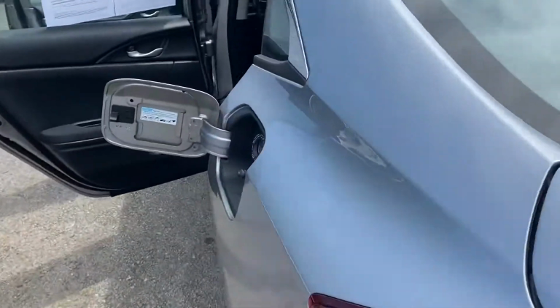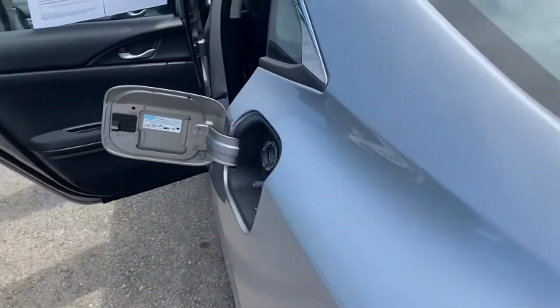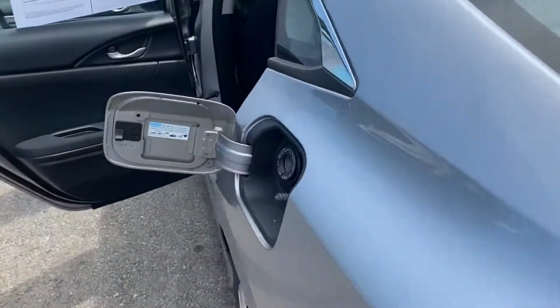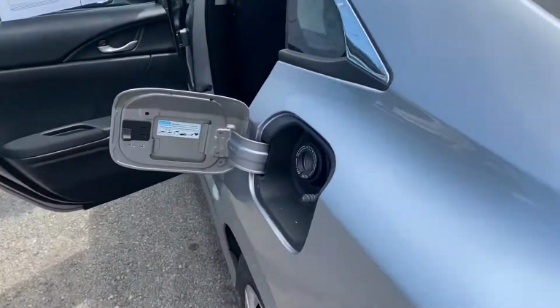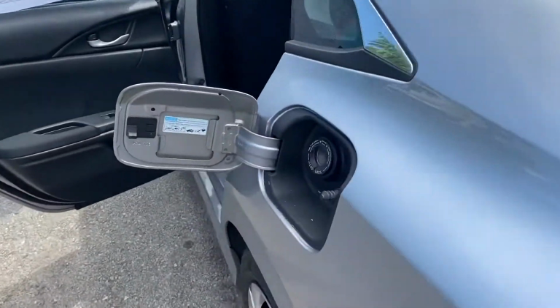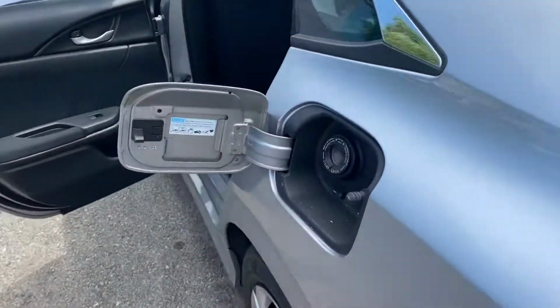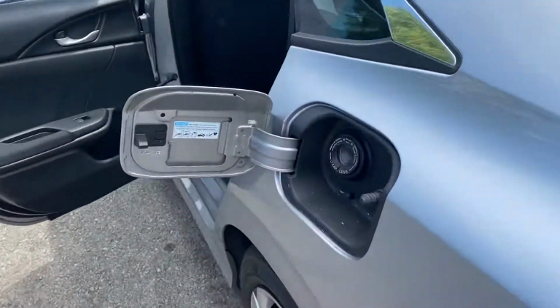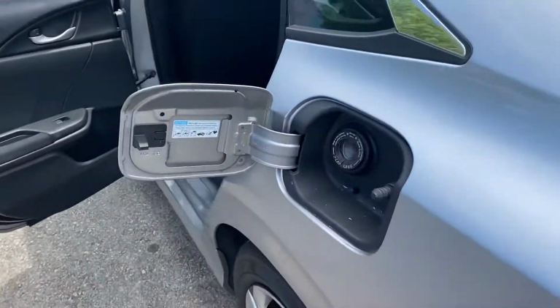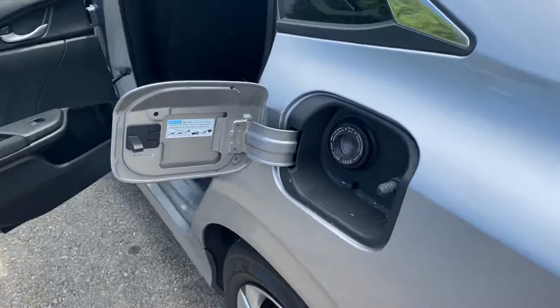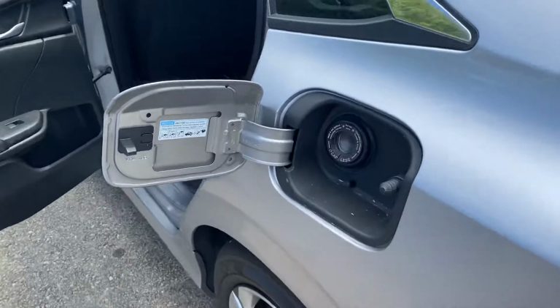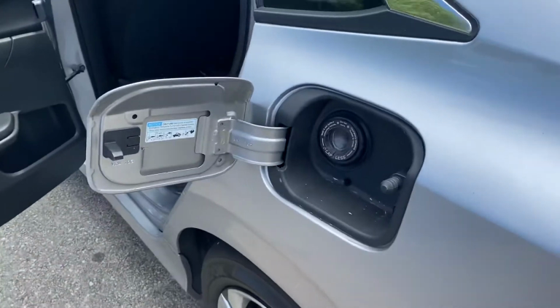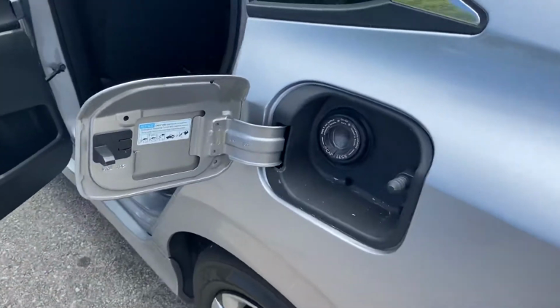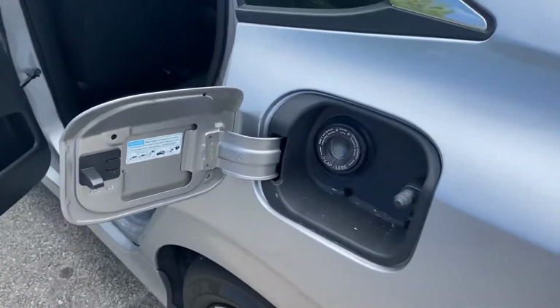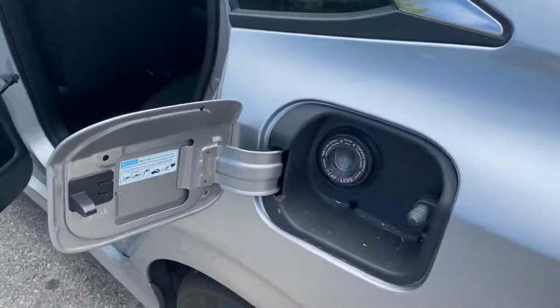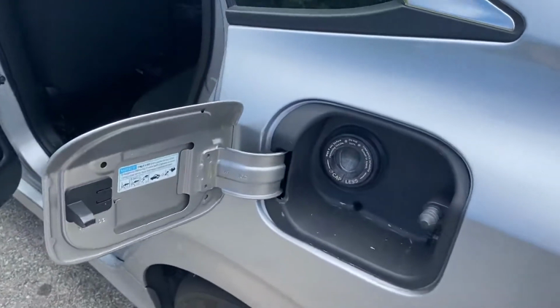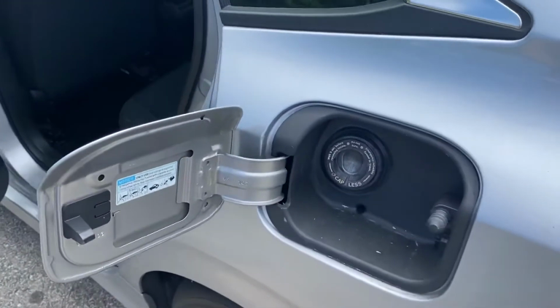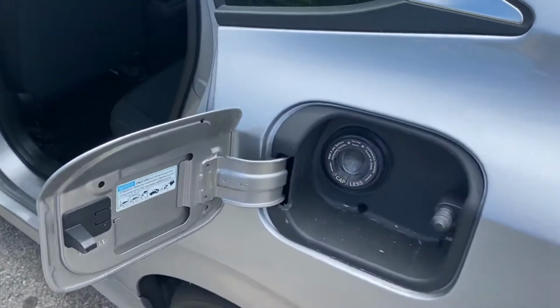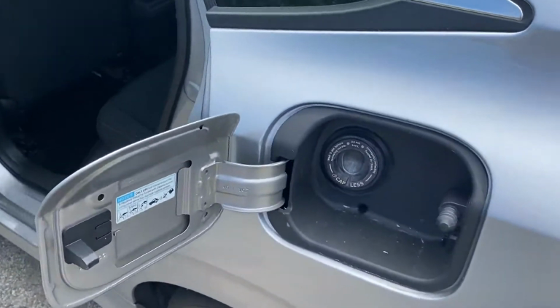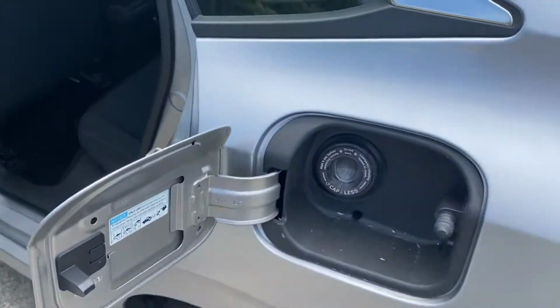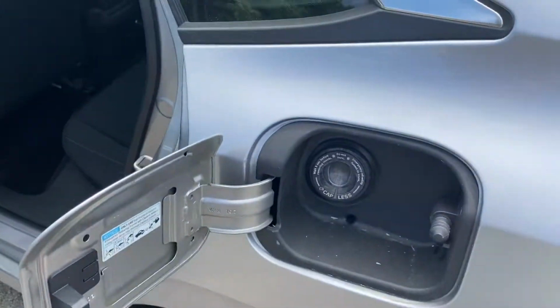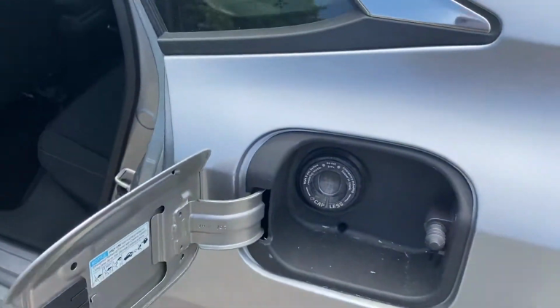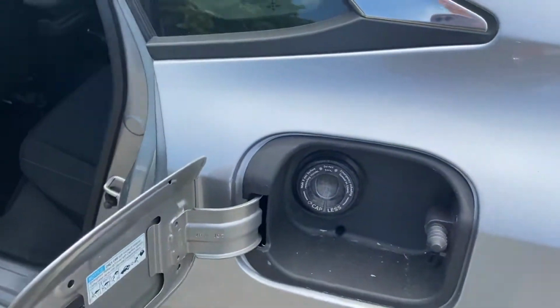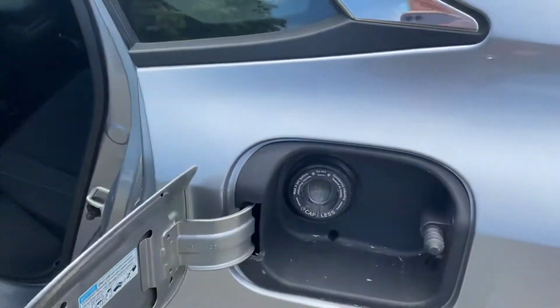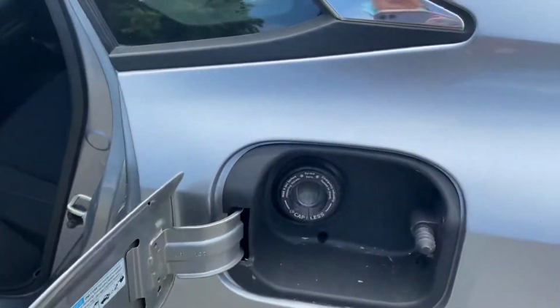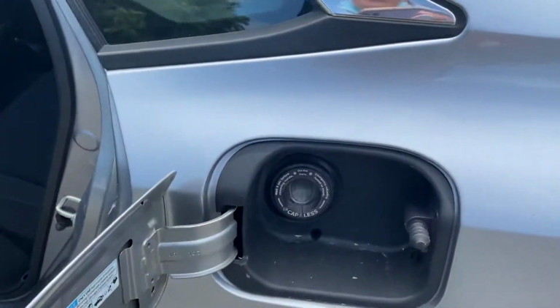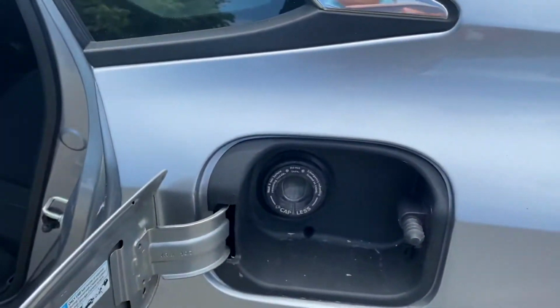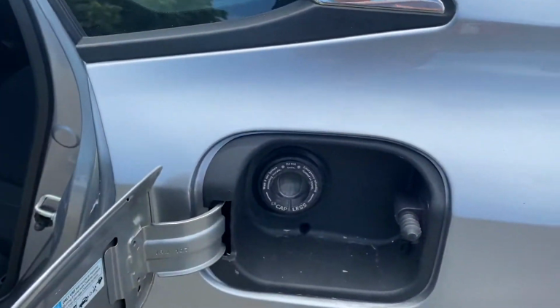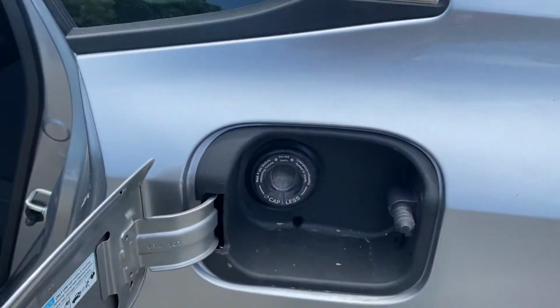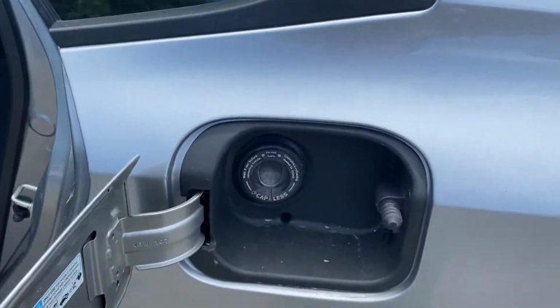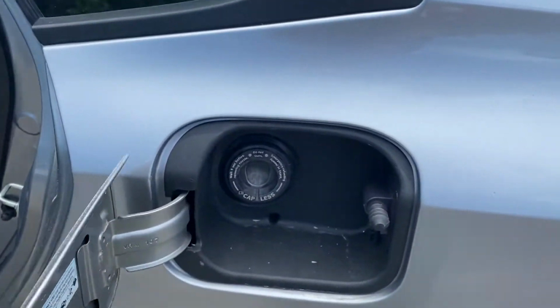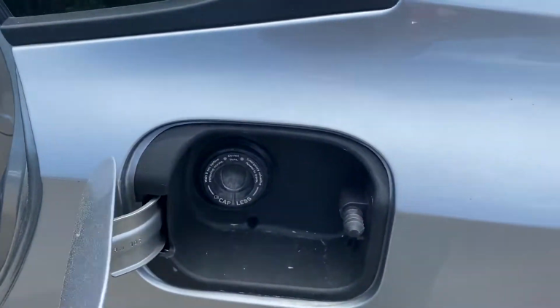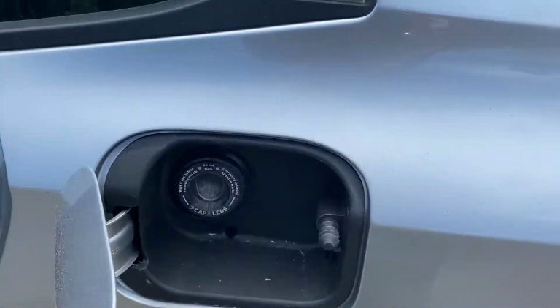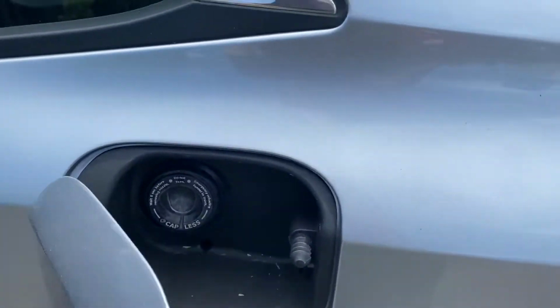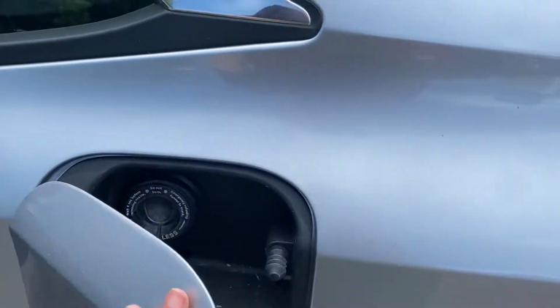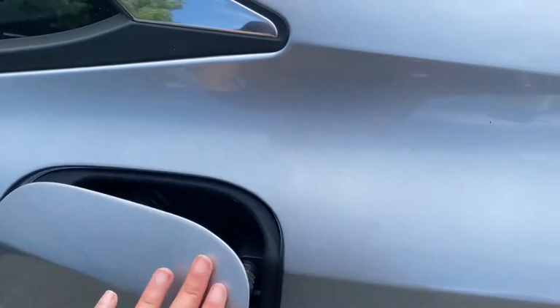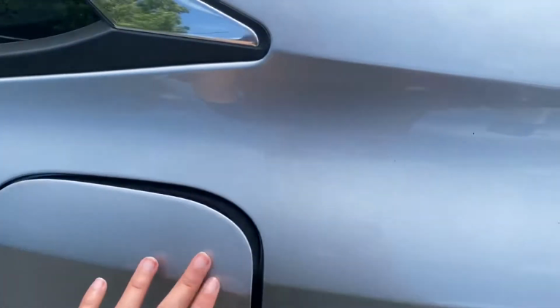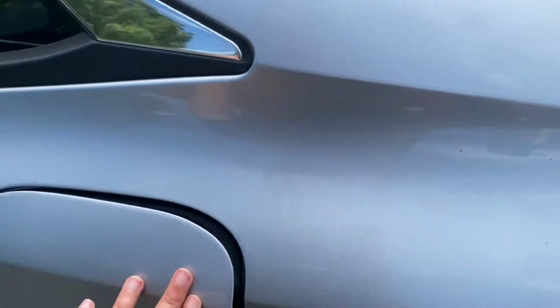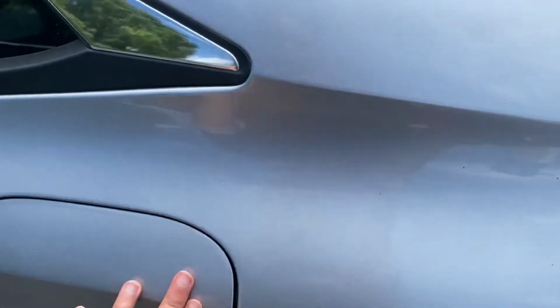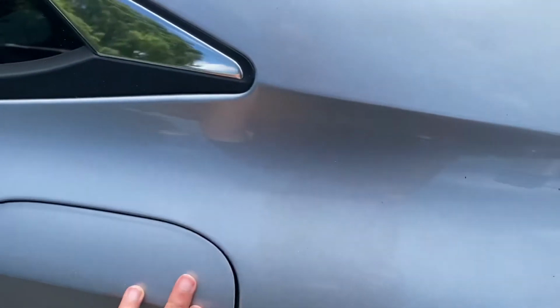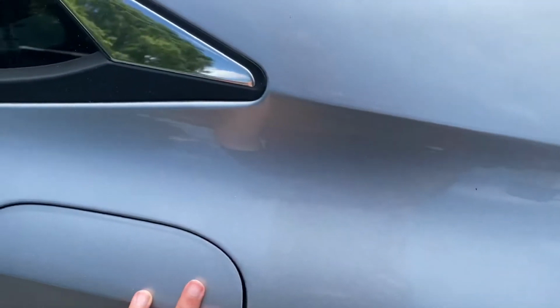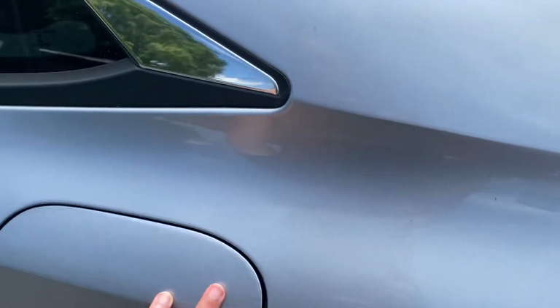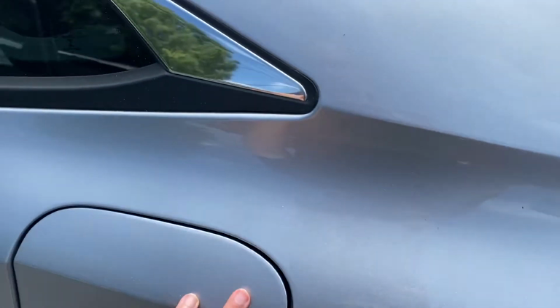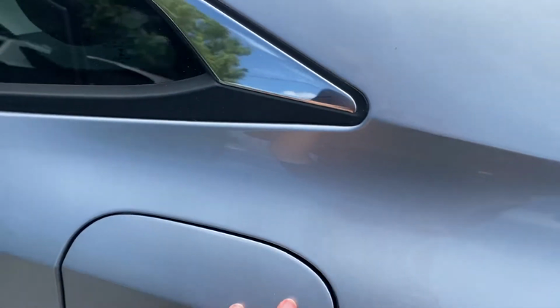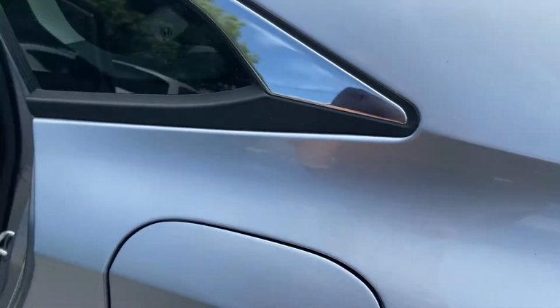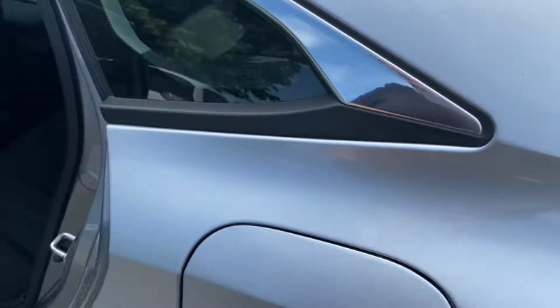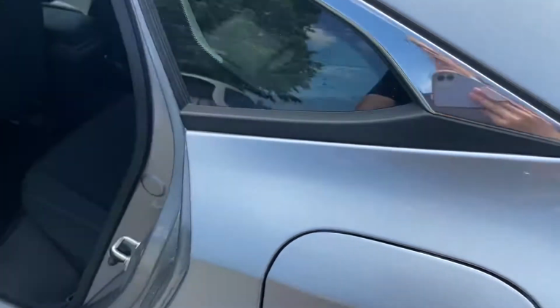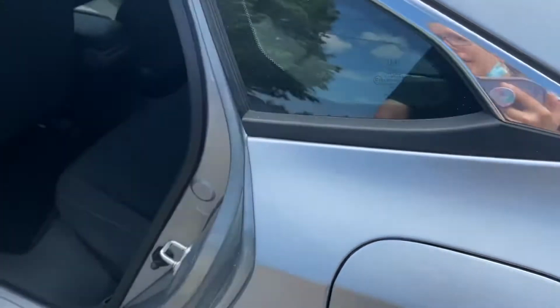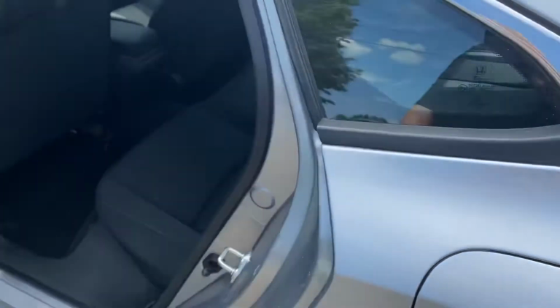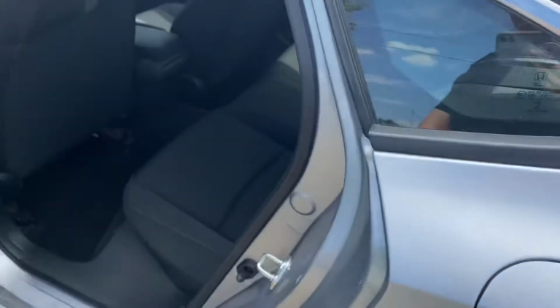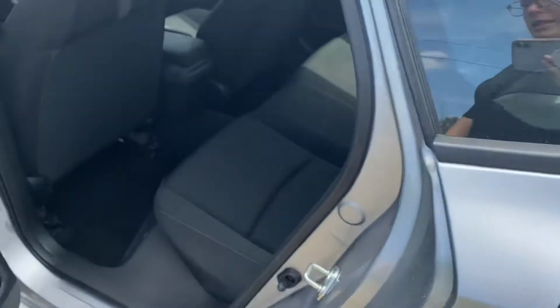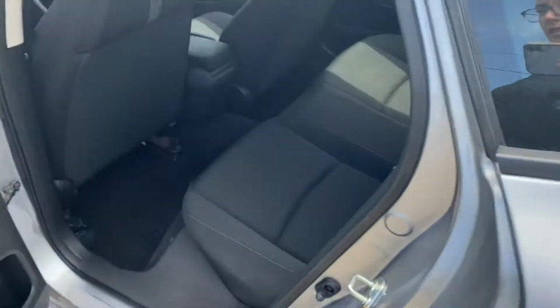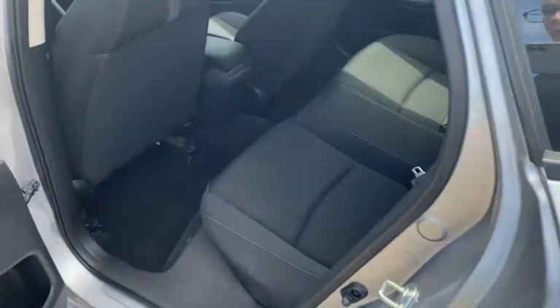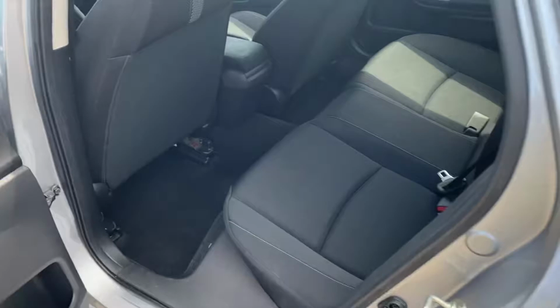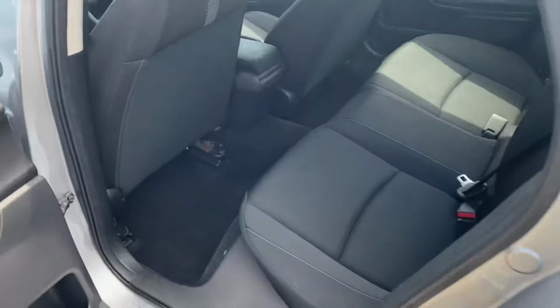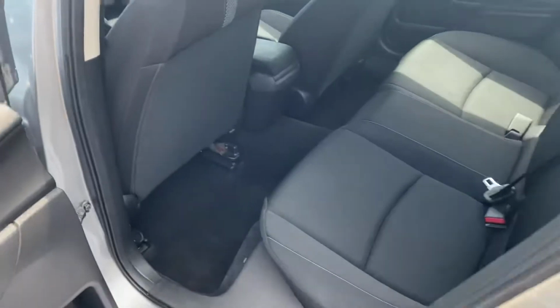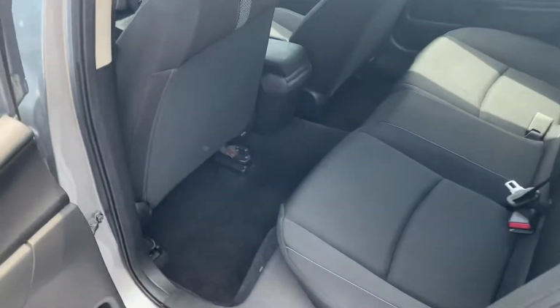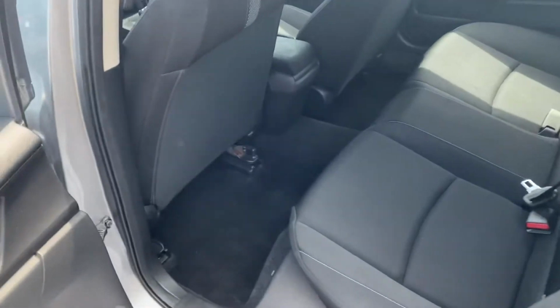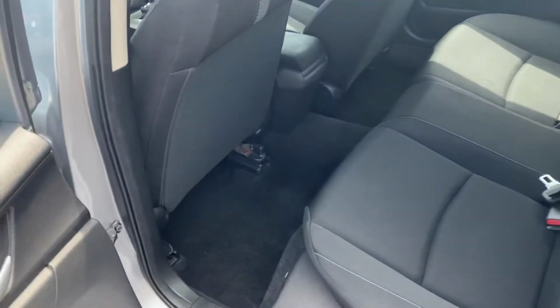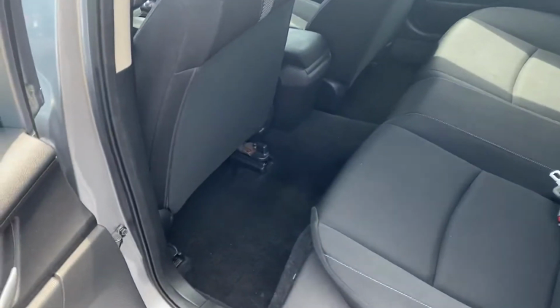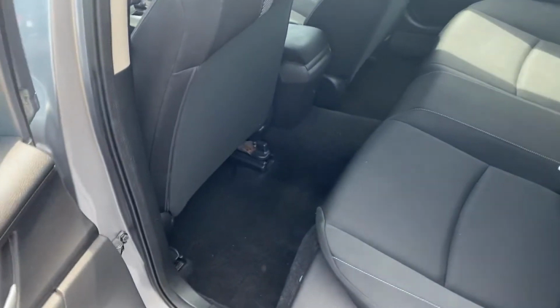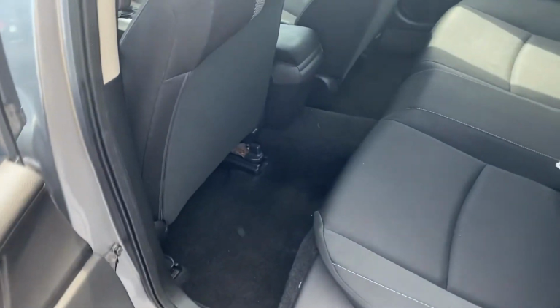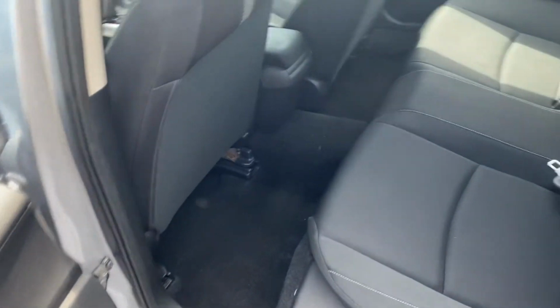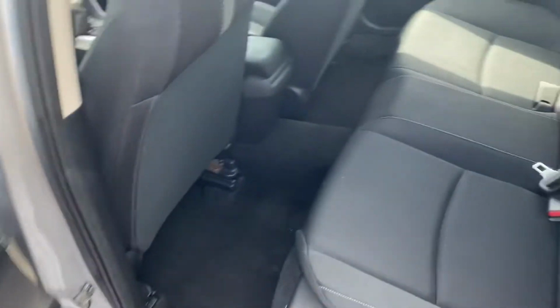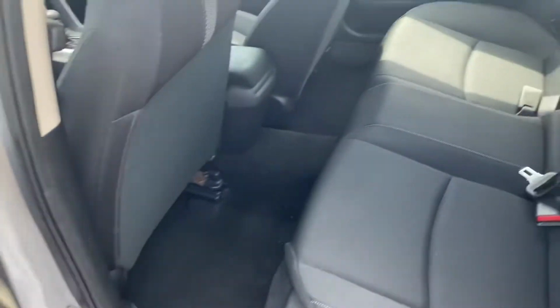Cap-less gas system will save you time at the gas pump. Spacious back seat.